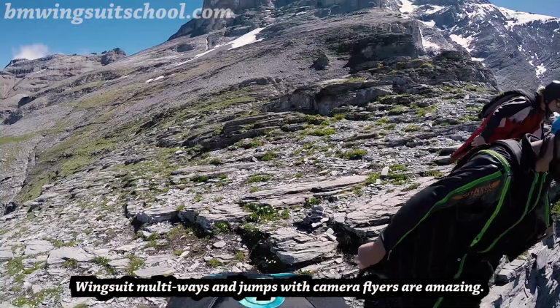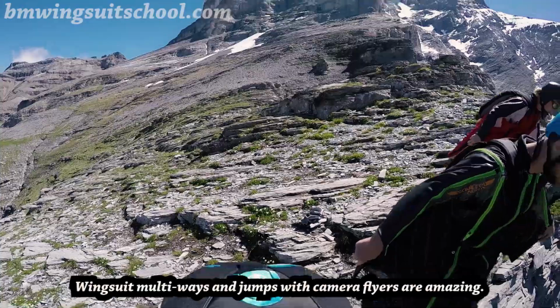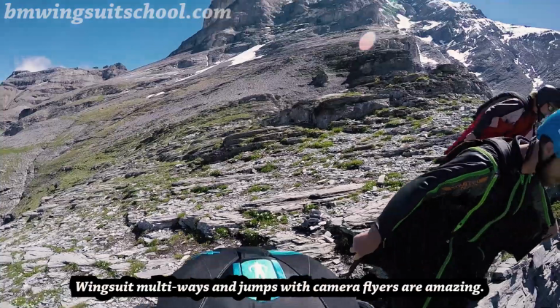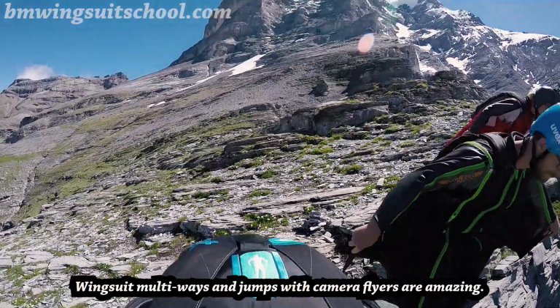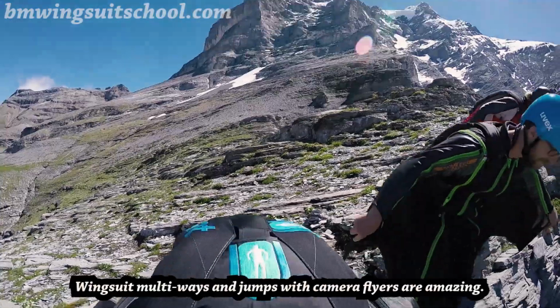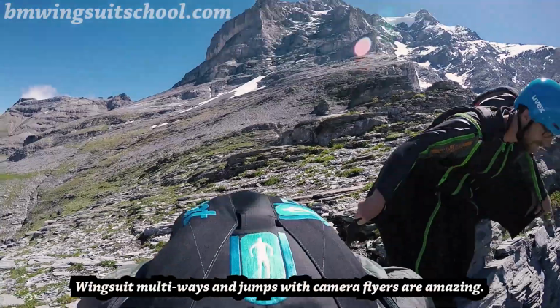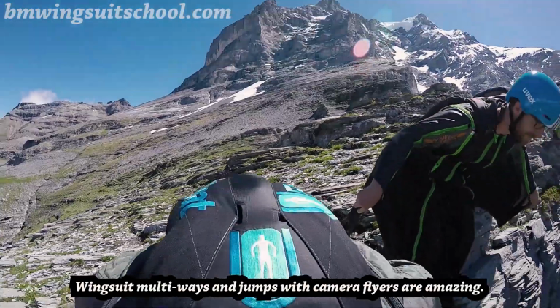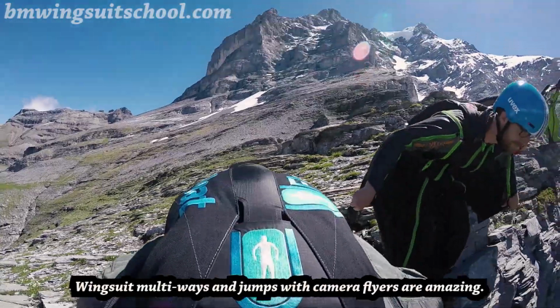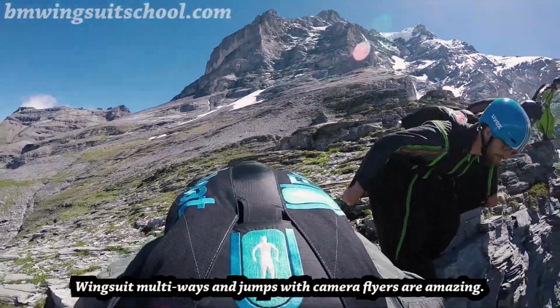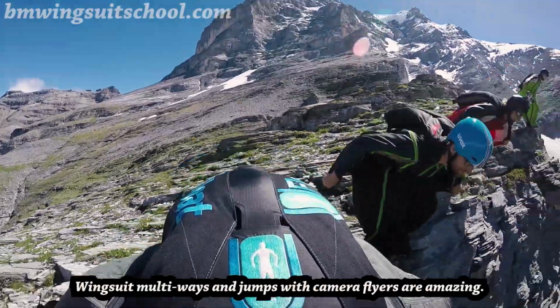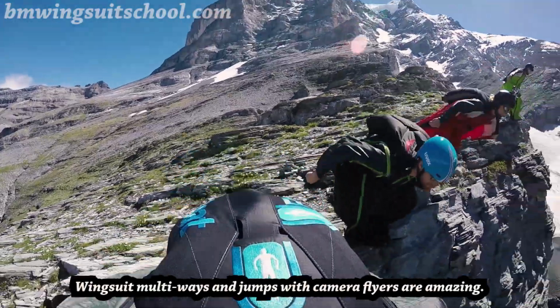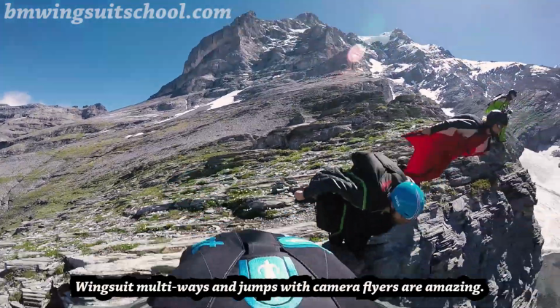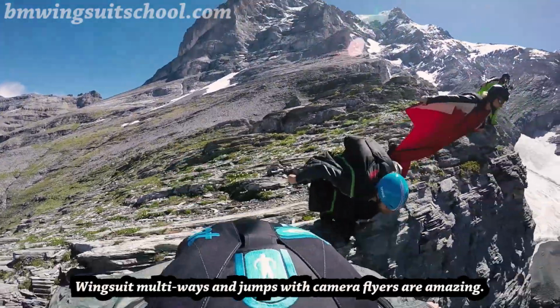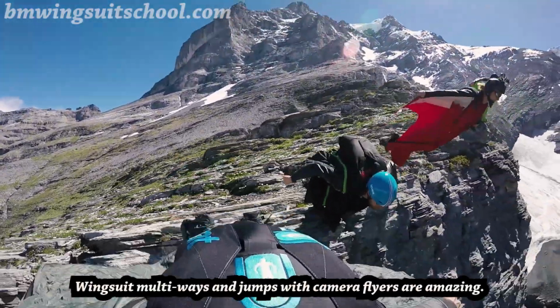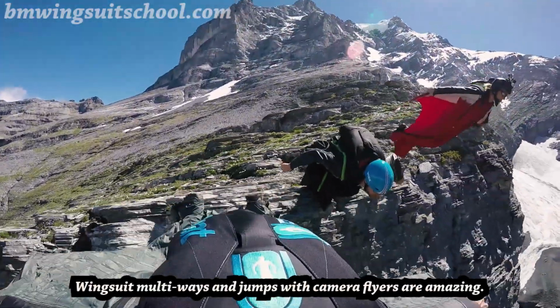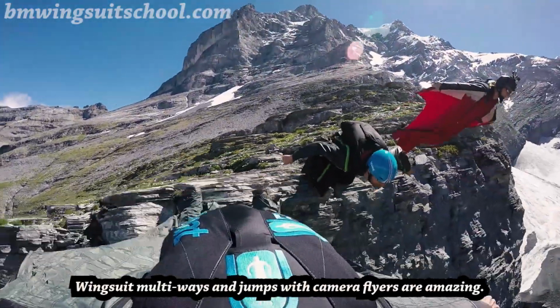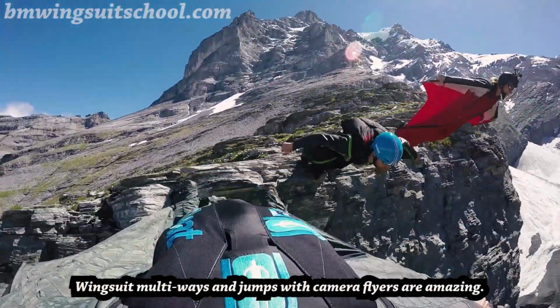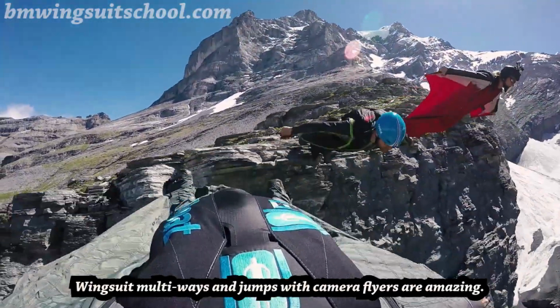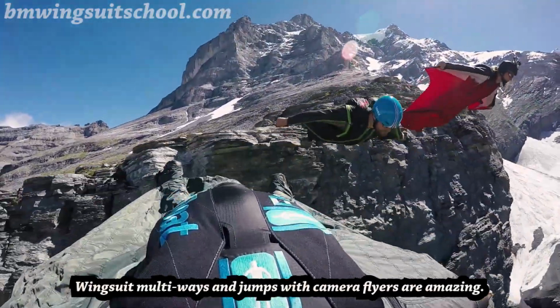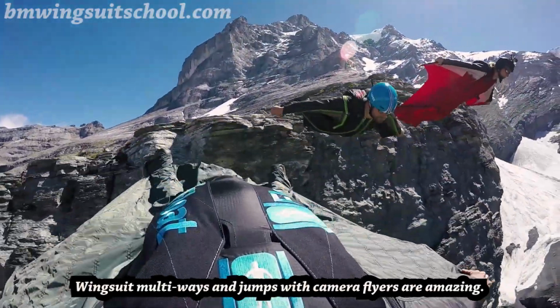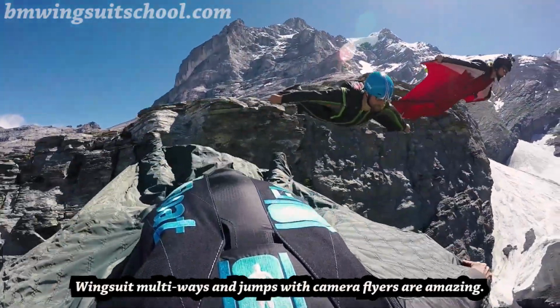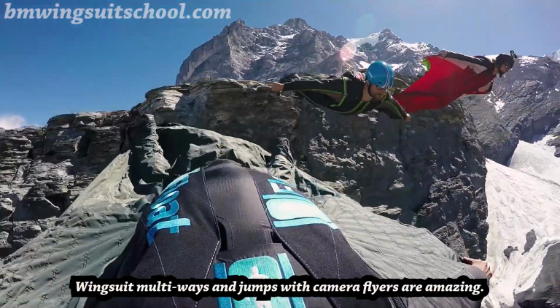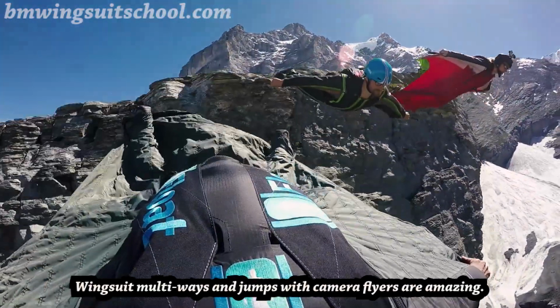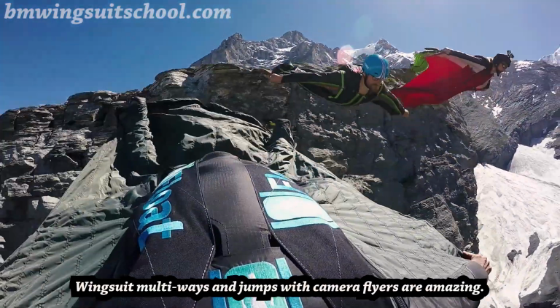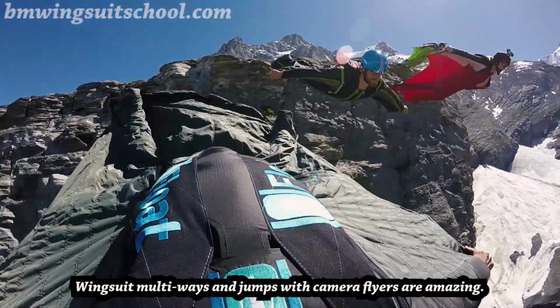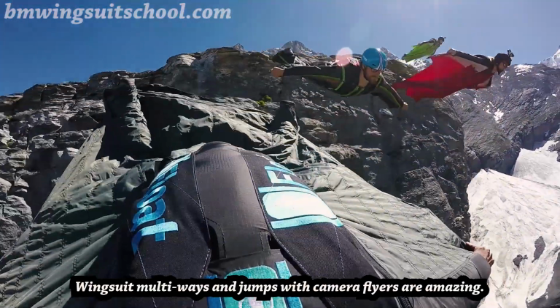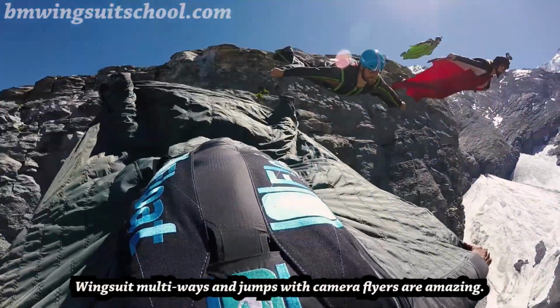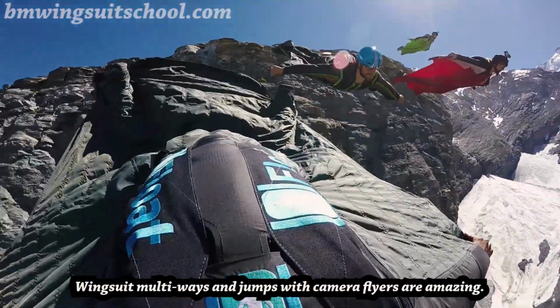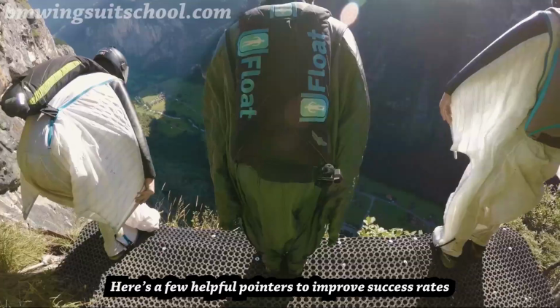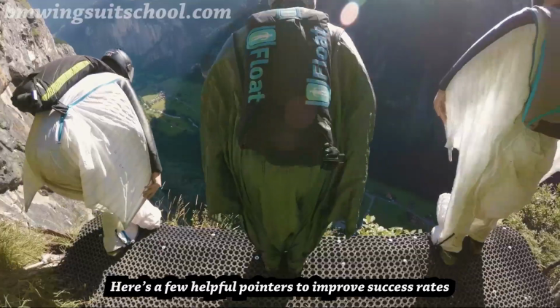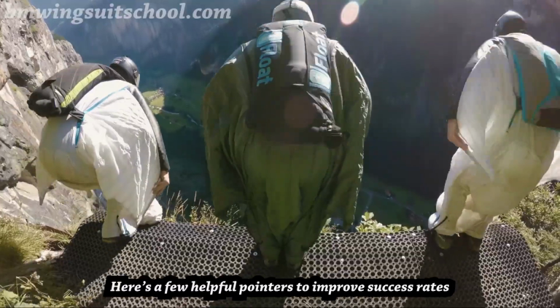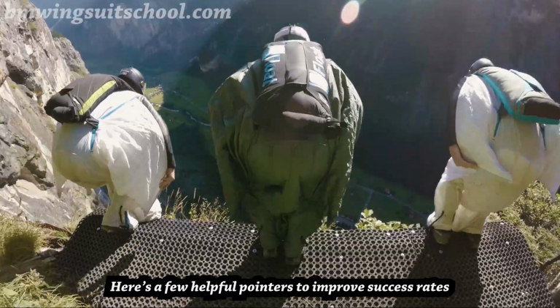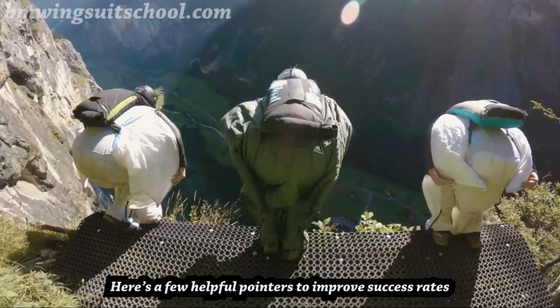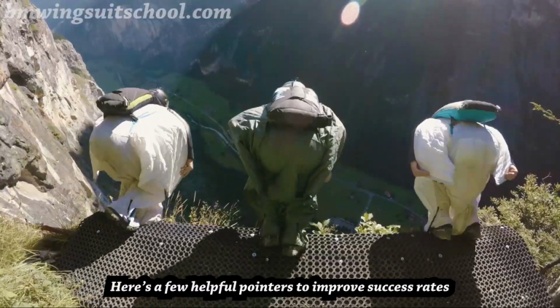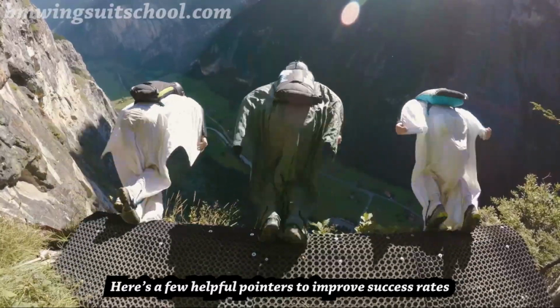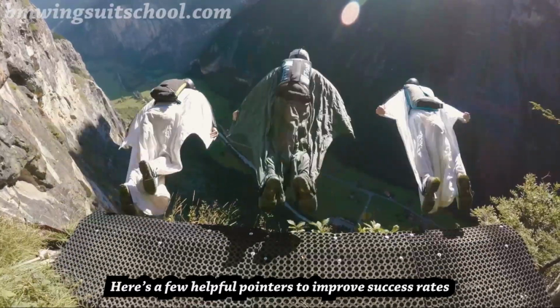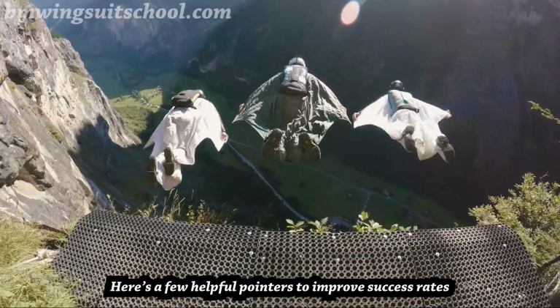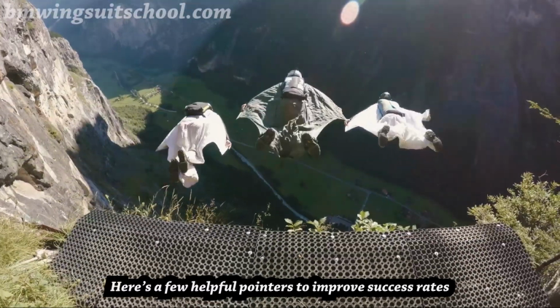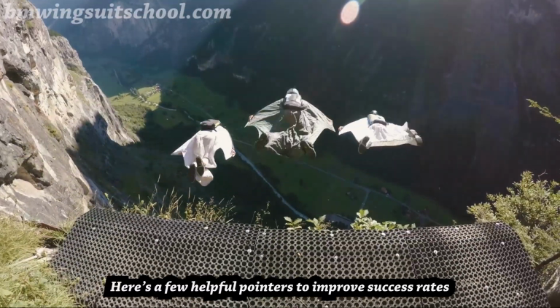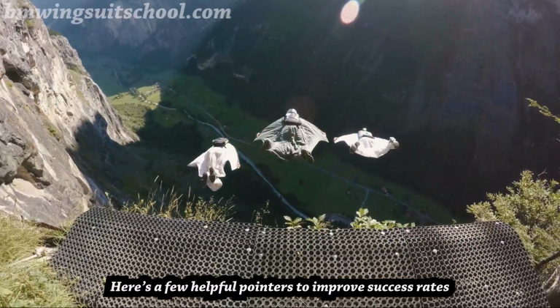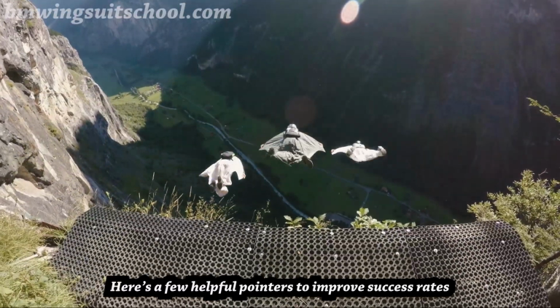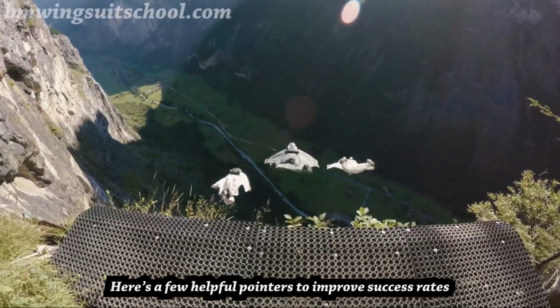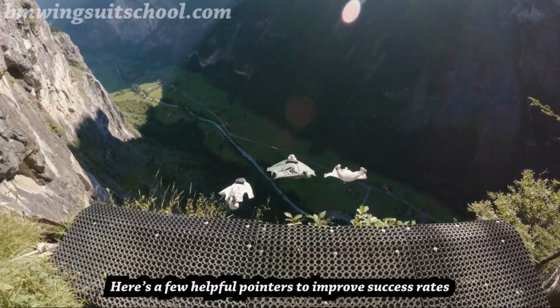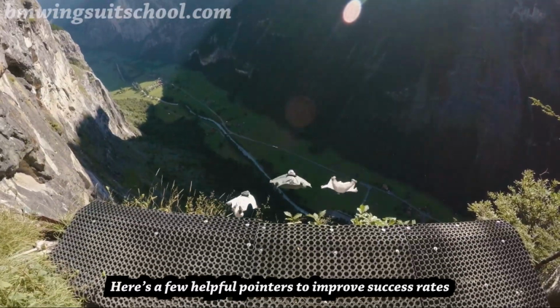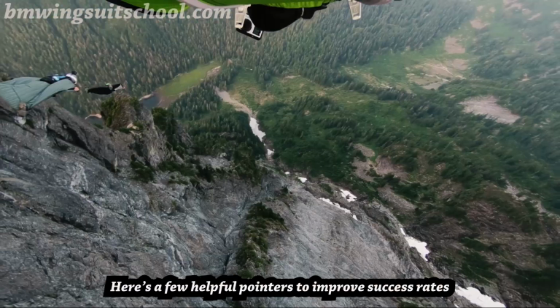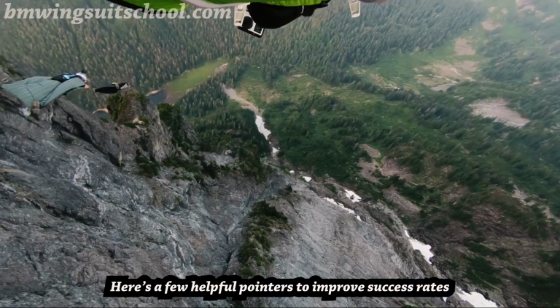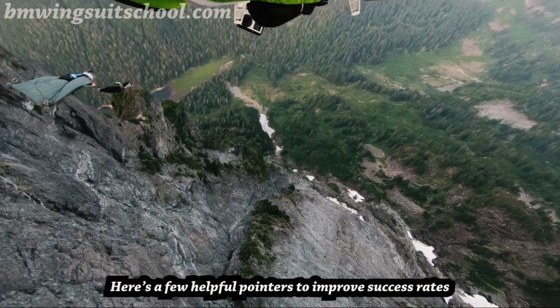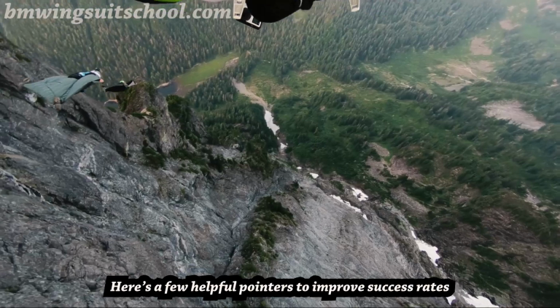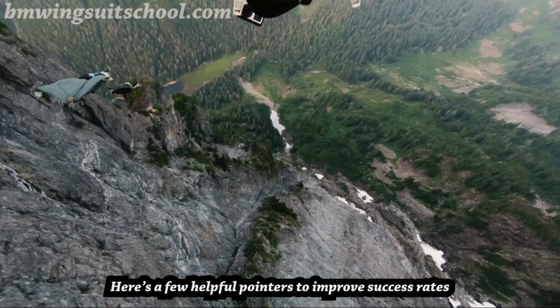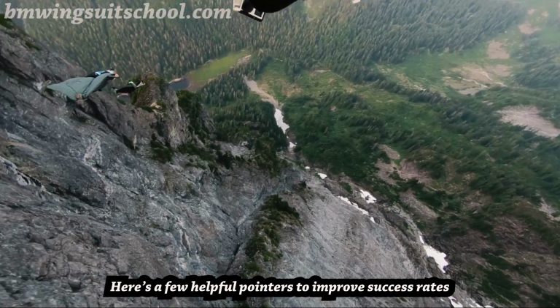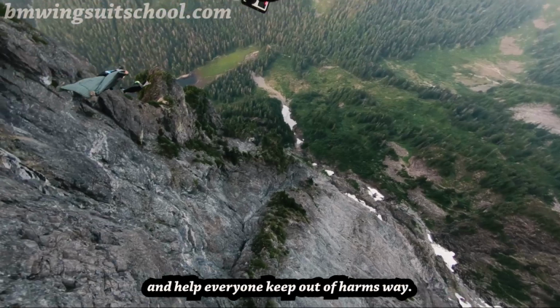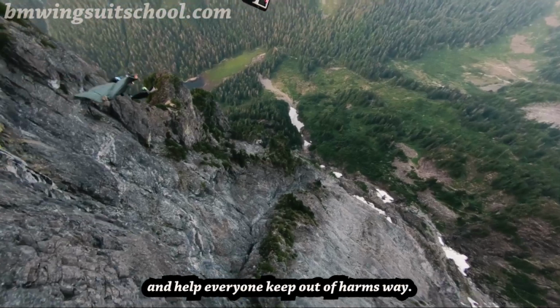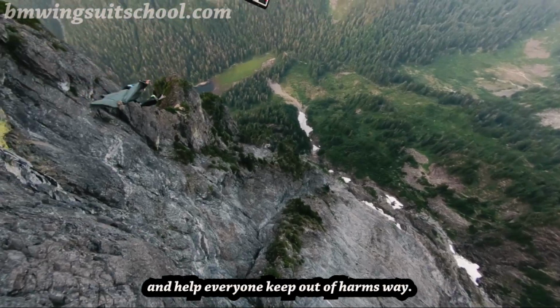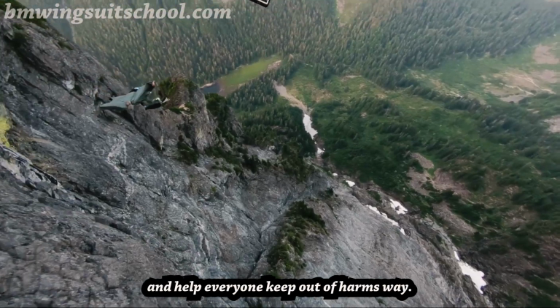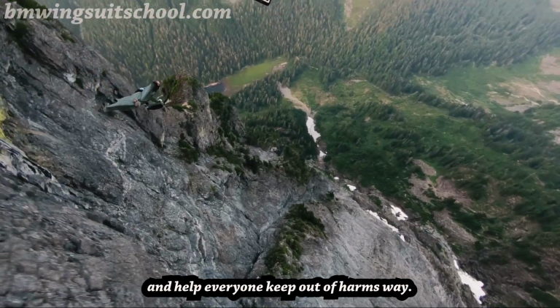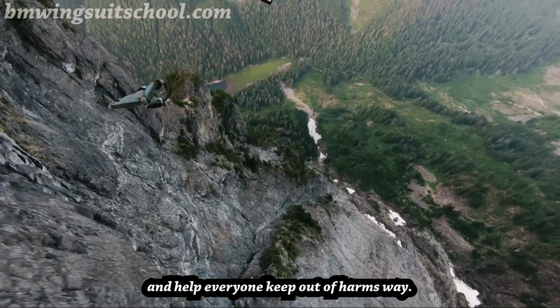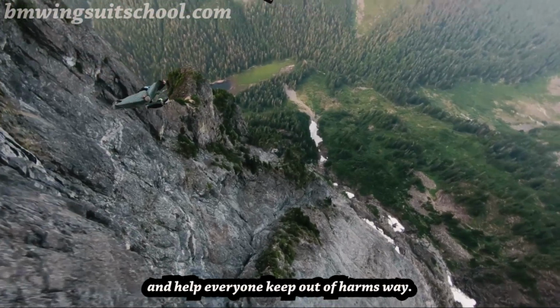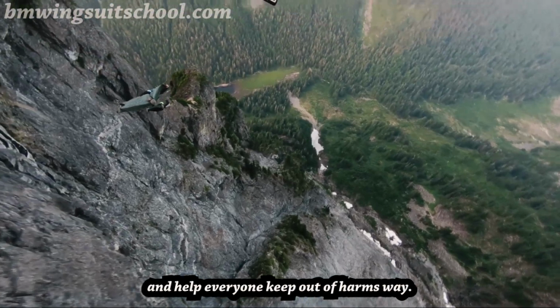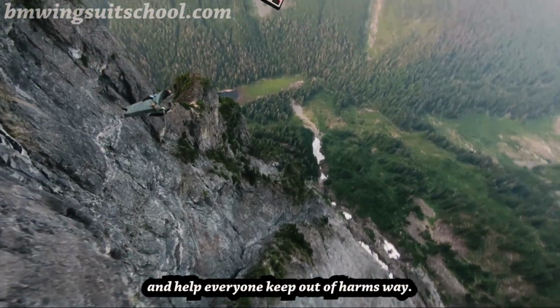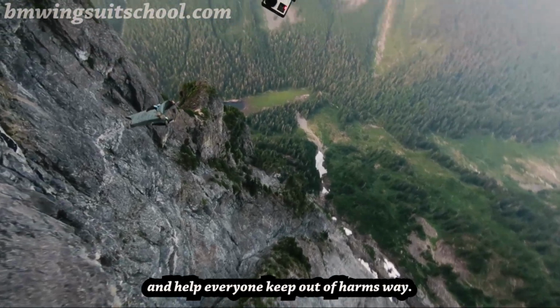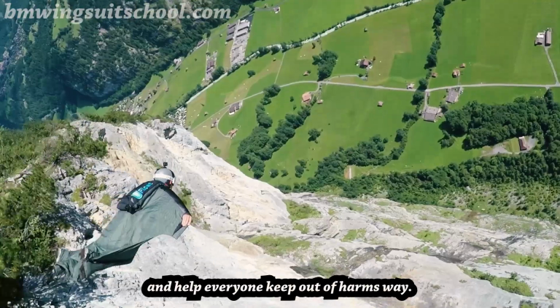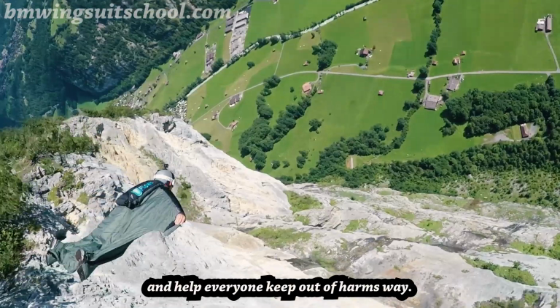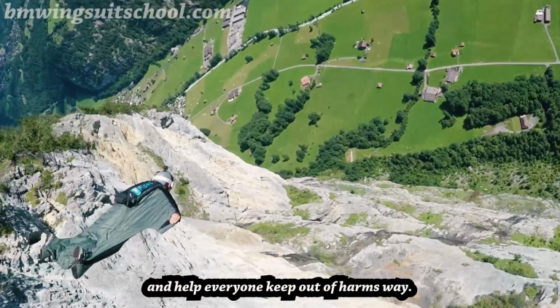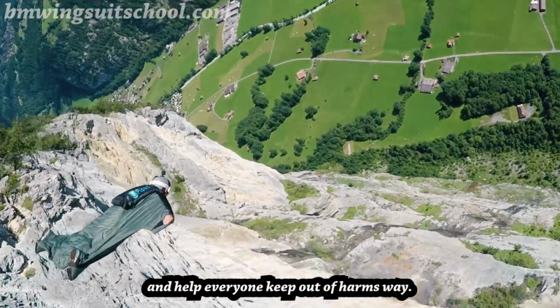Wingsuit multiways and jumps with camera flyers are amazing. Here's a few helpful pointers to improve success rates and help everyone keep out of harm's way.